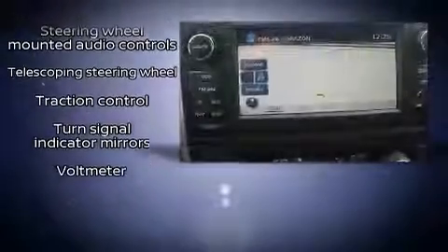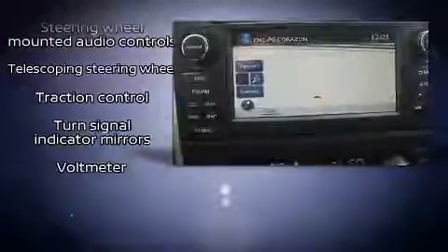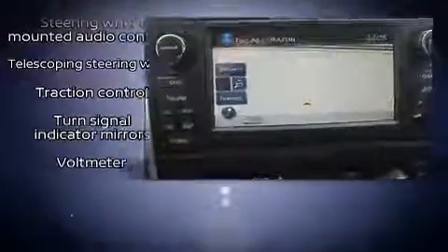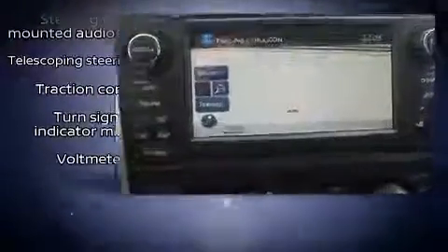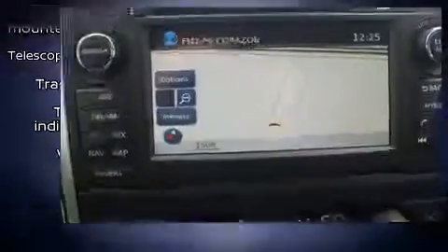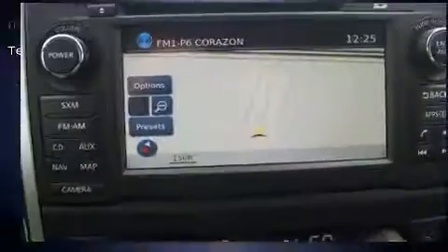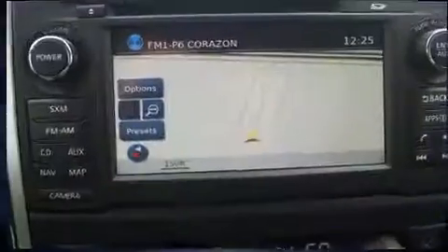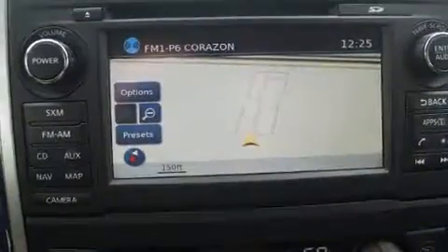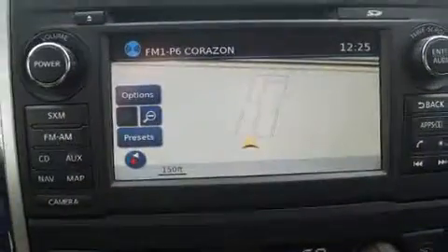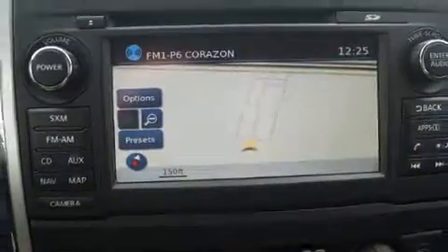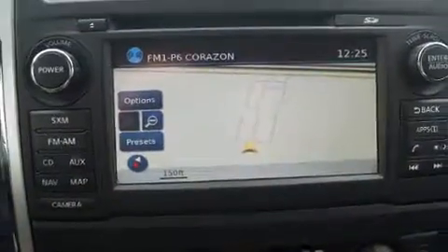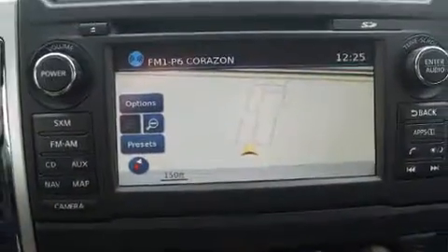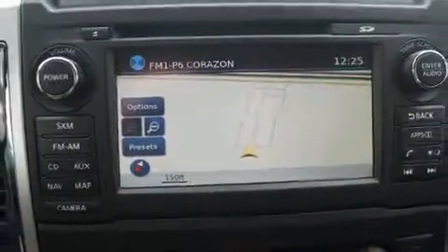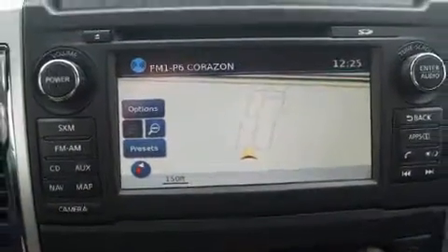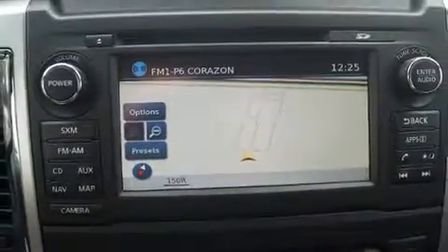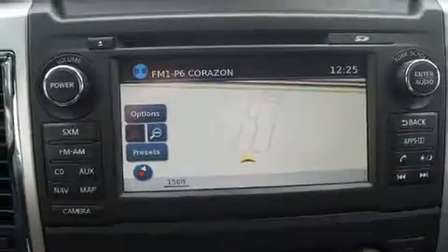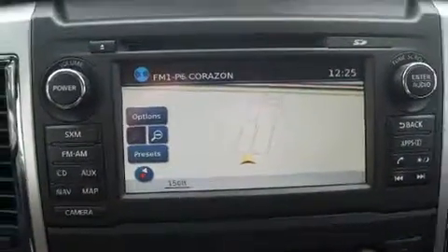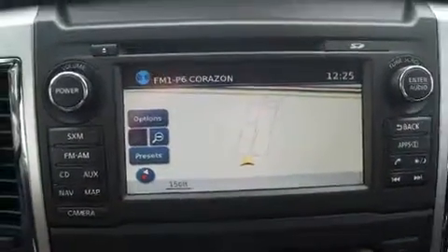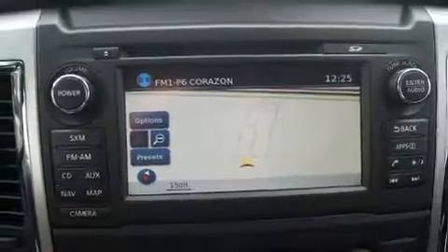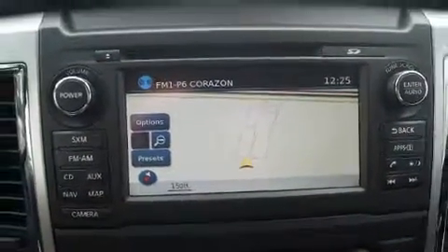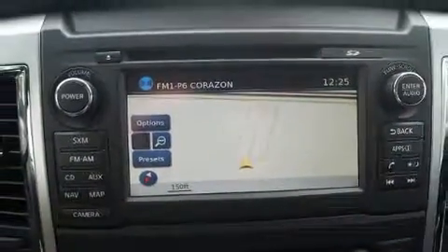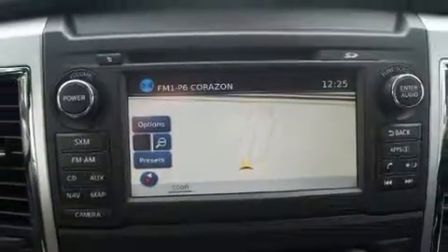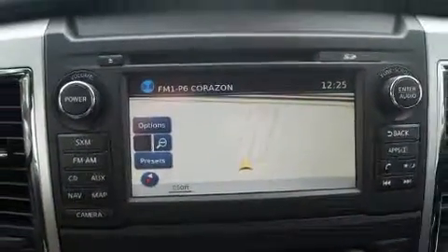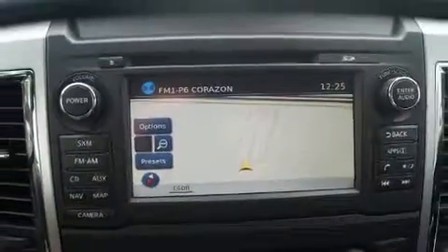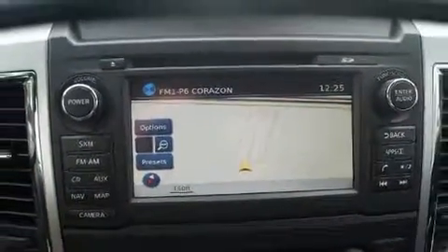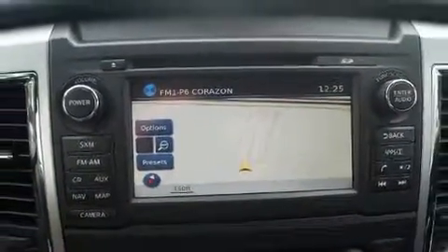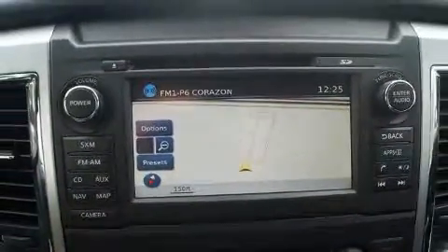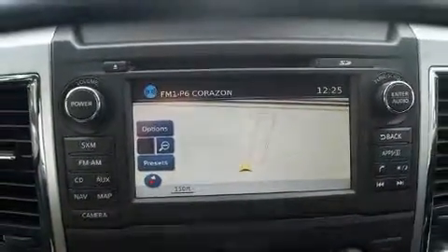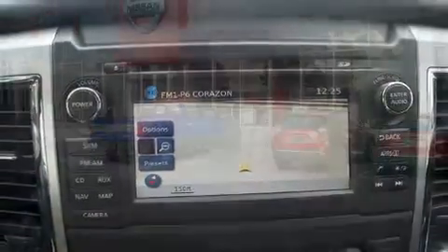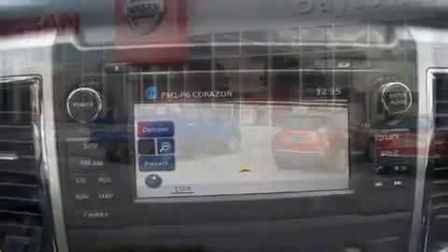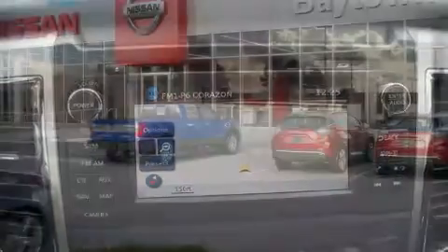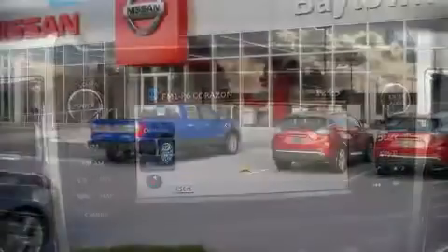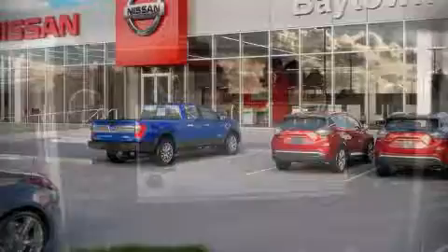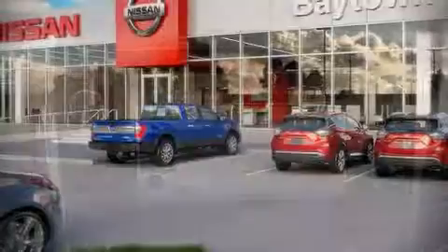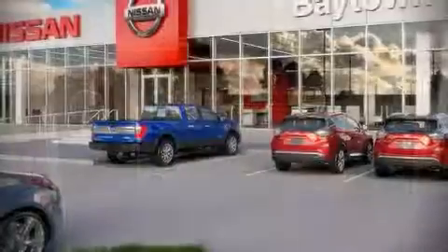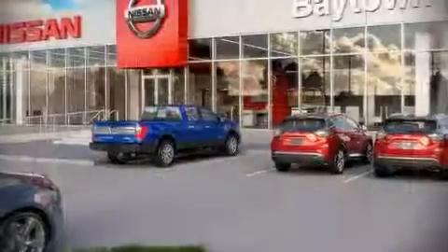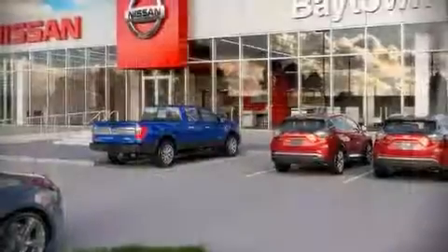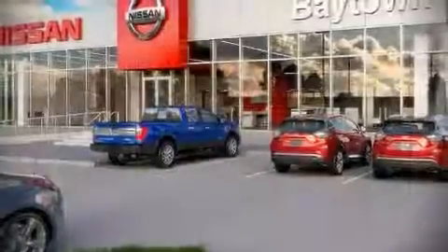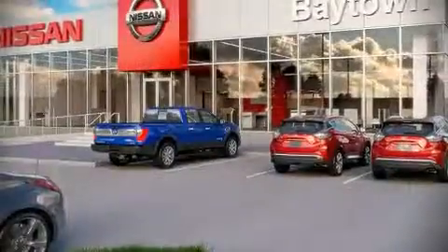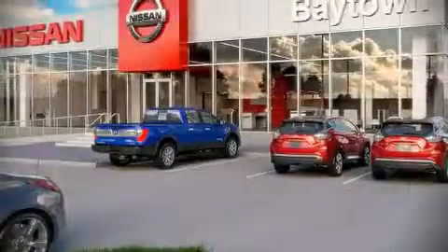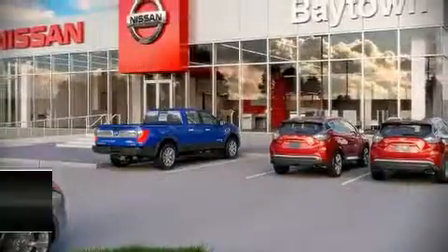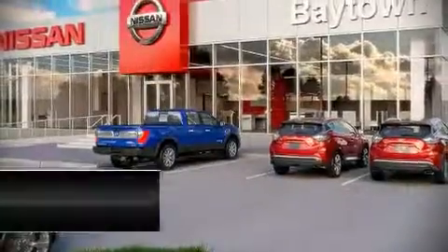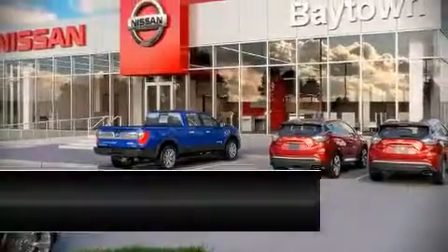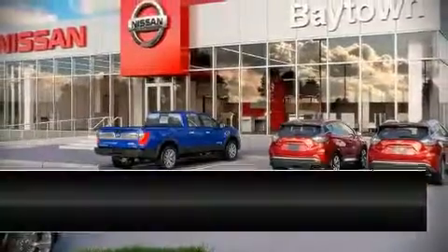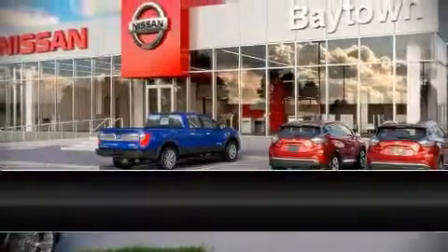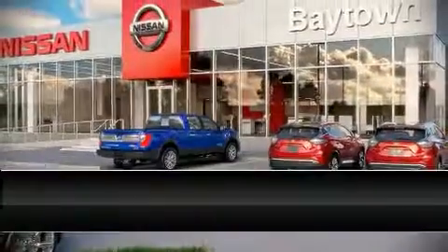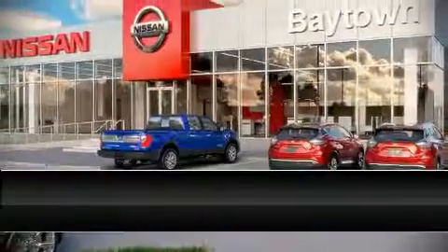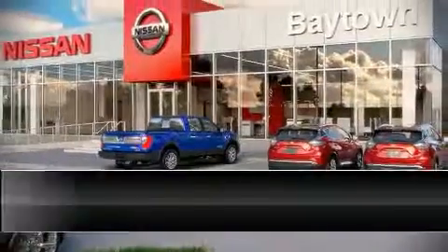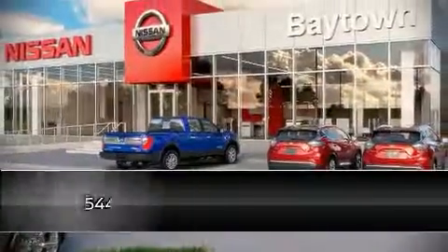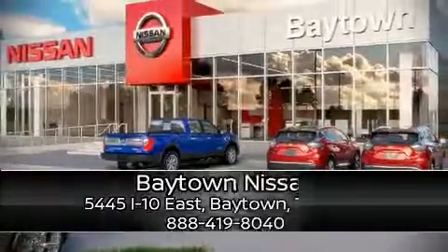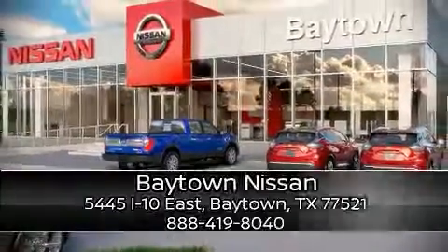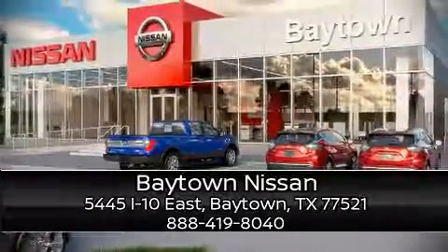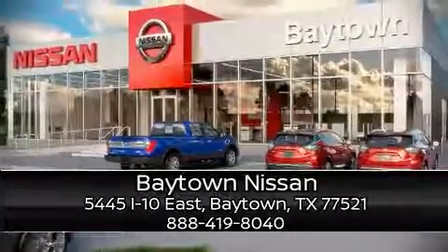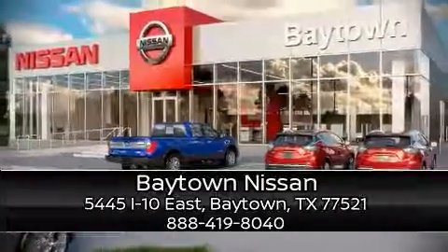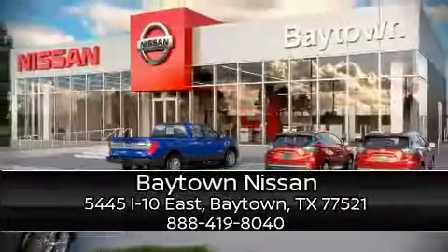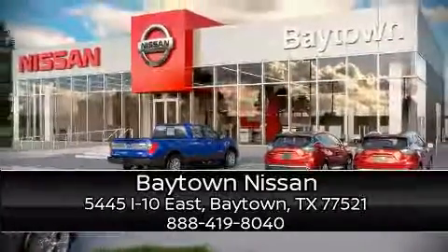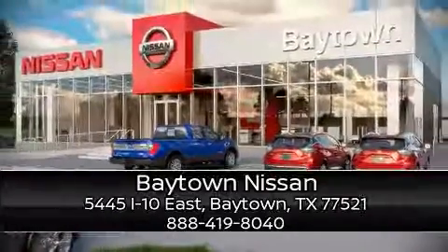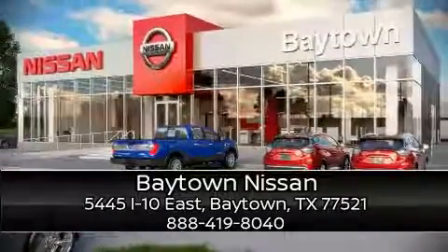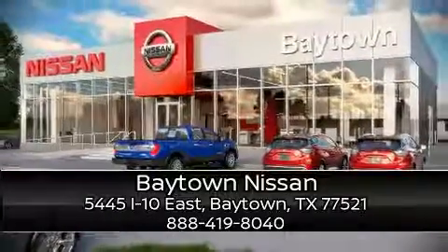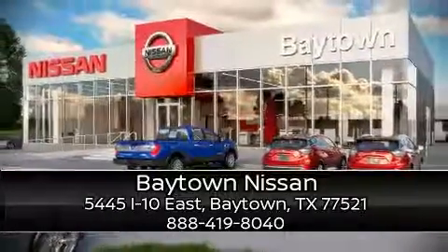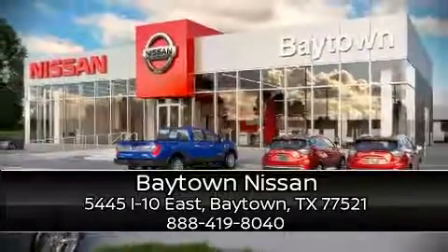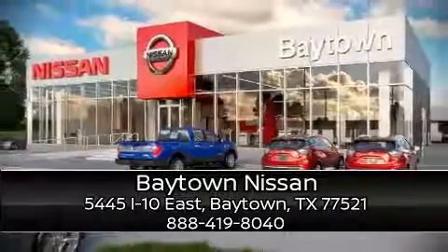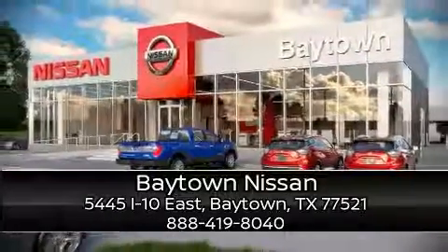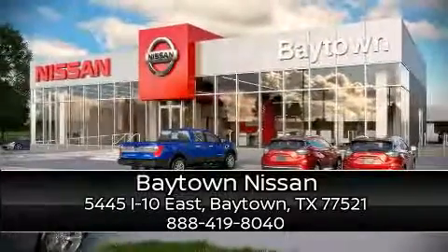you and your passengers from collision forces. Stop by our dealership or give us a call for more information.